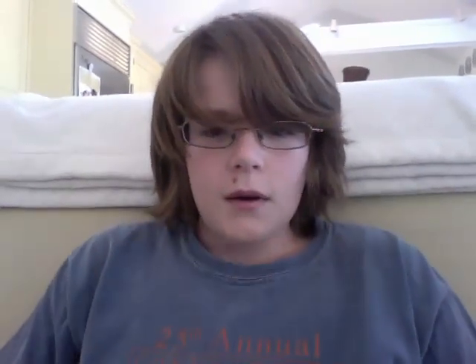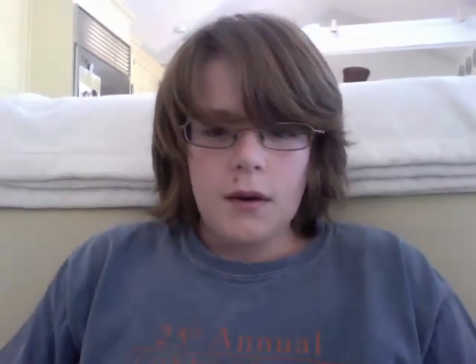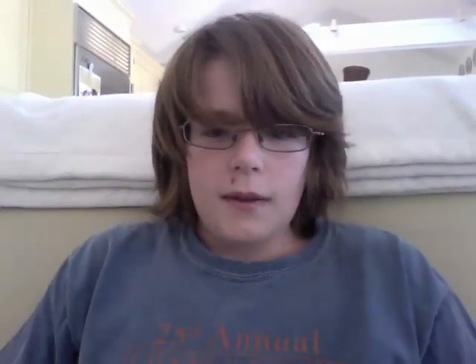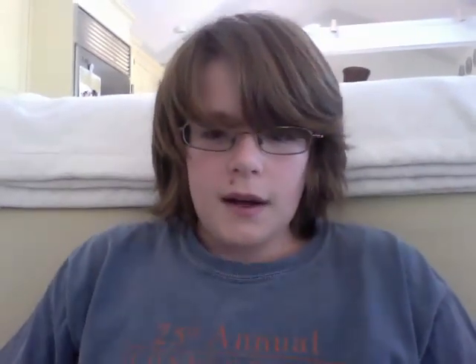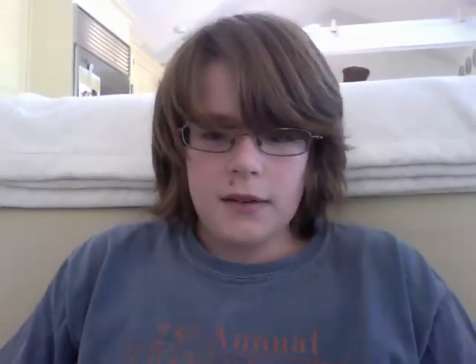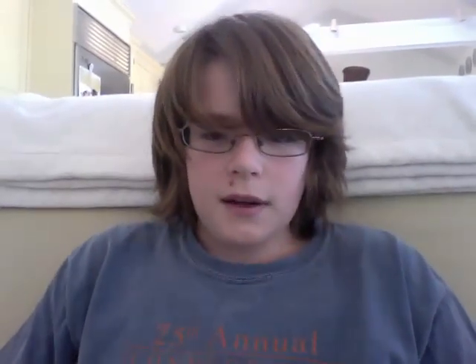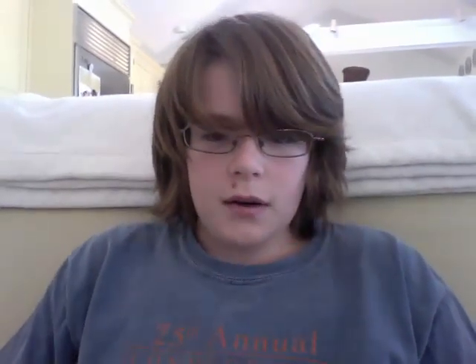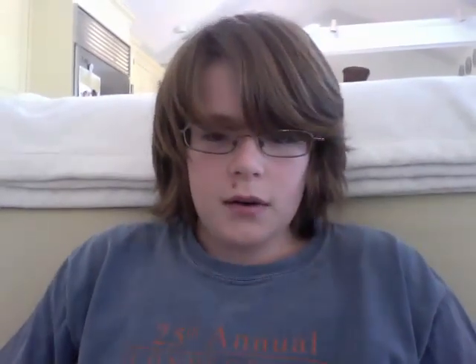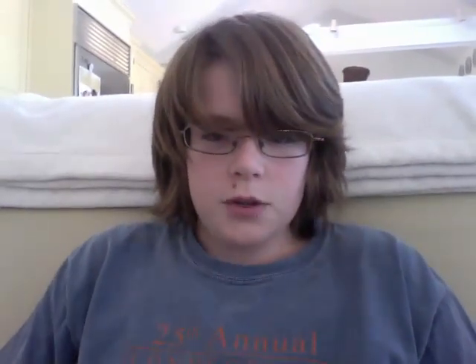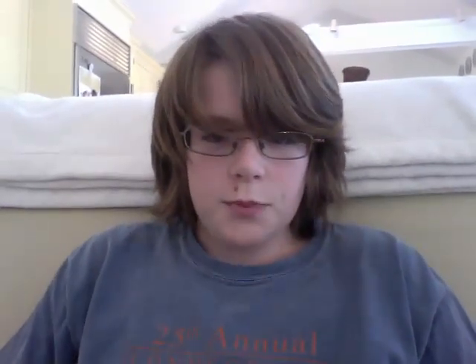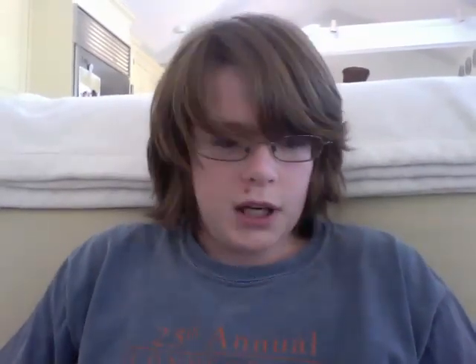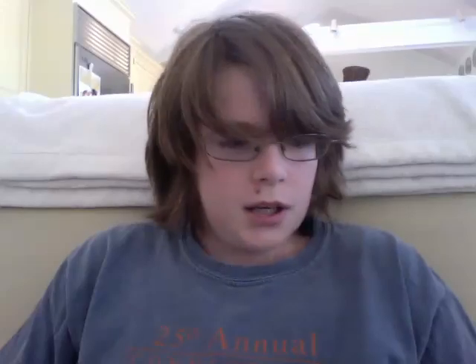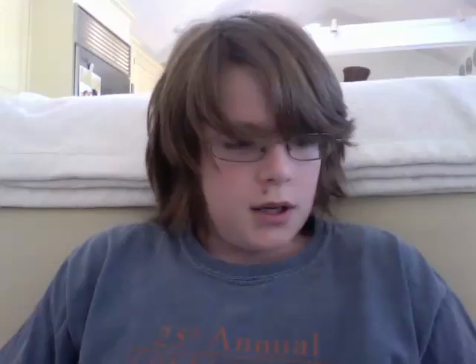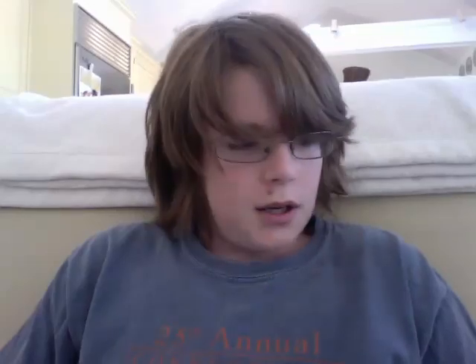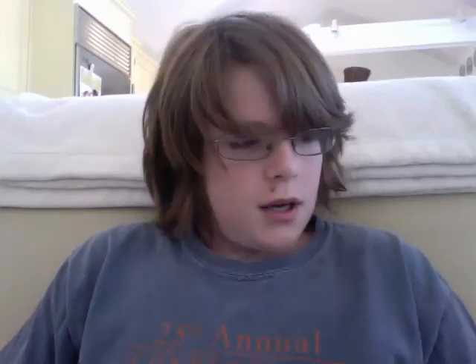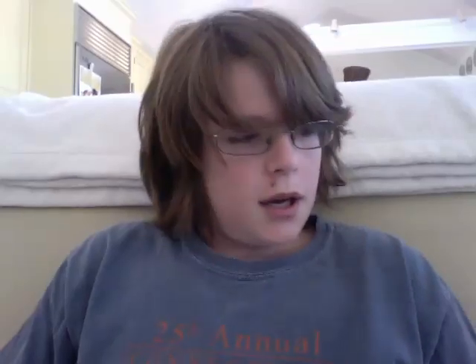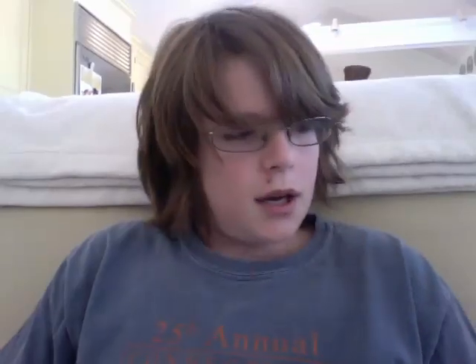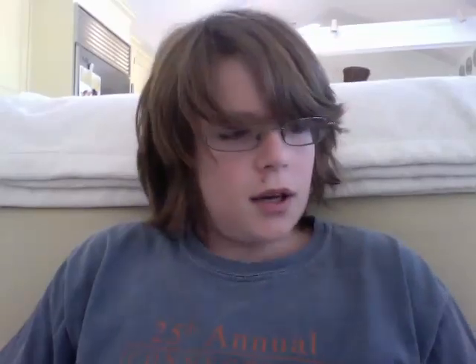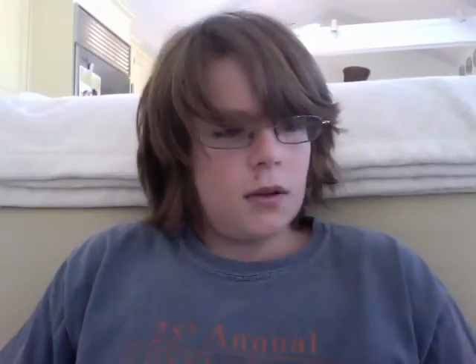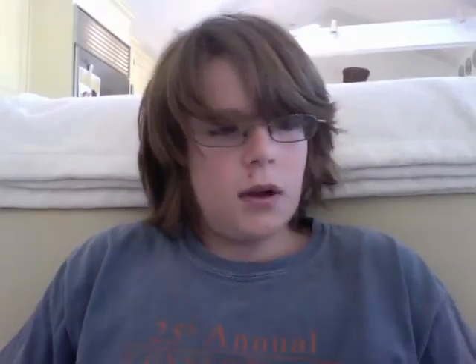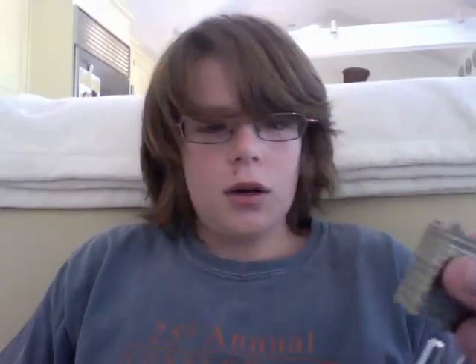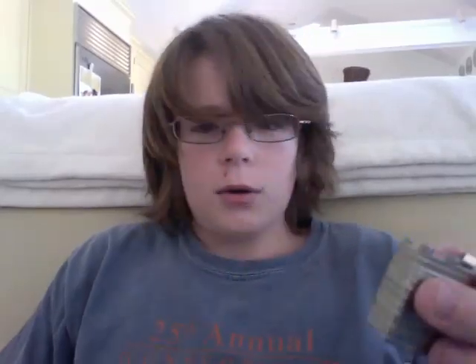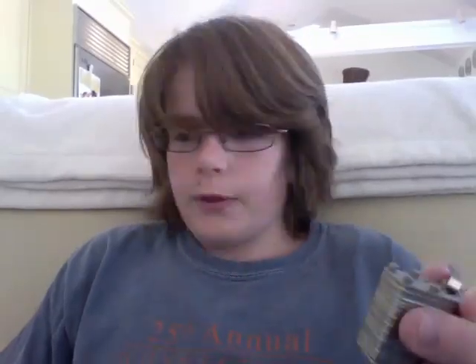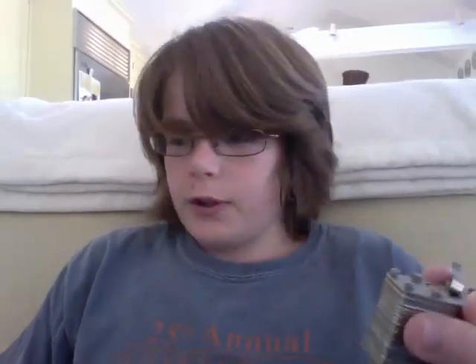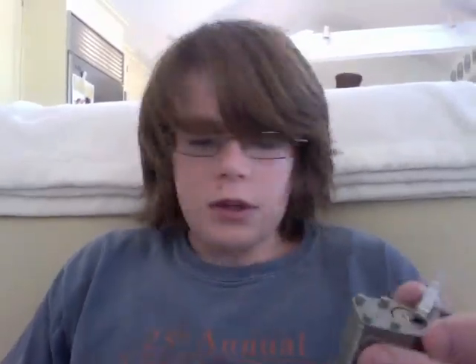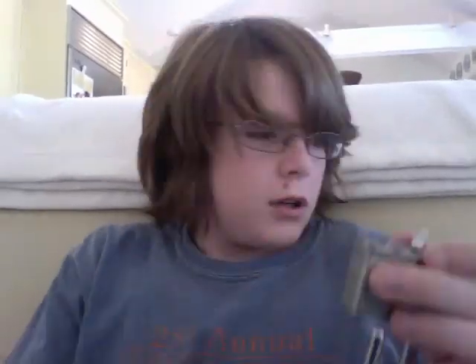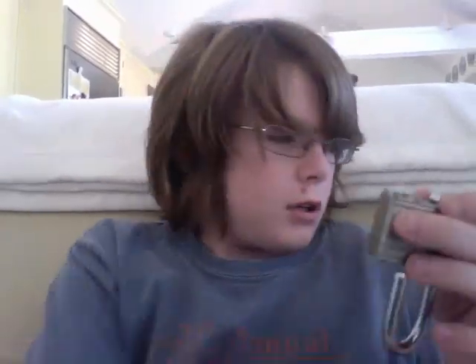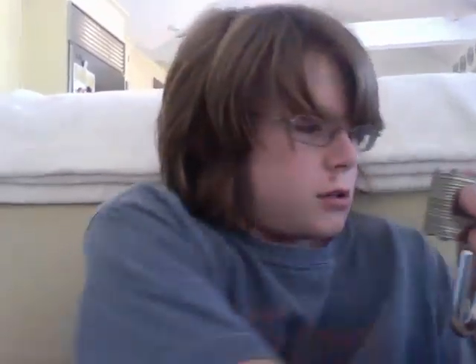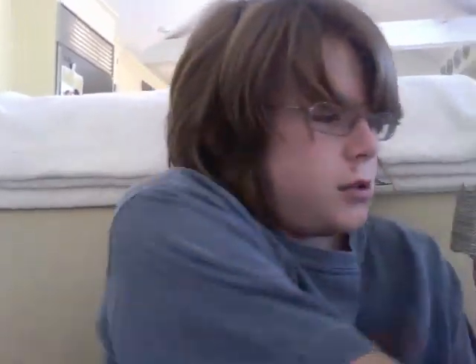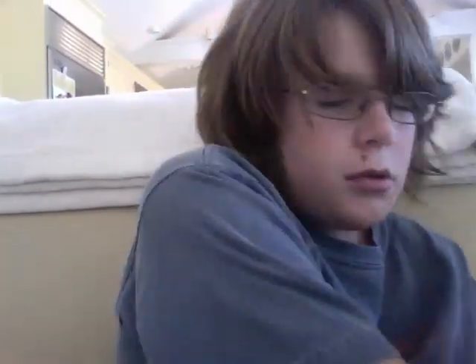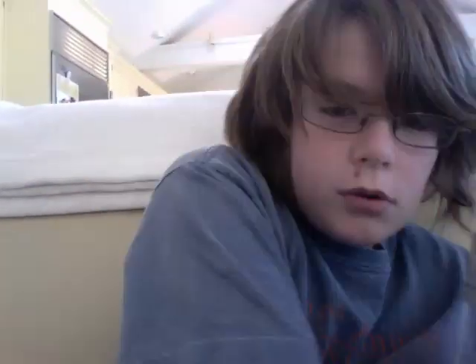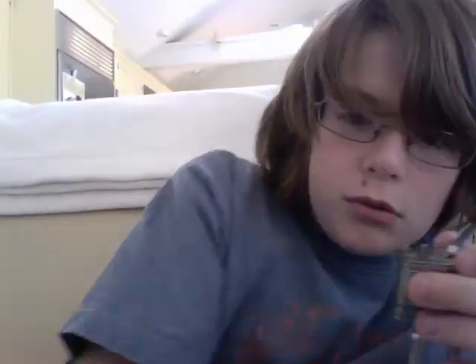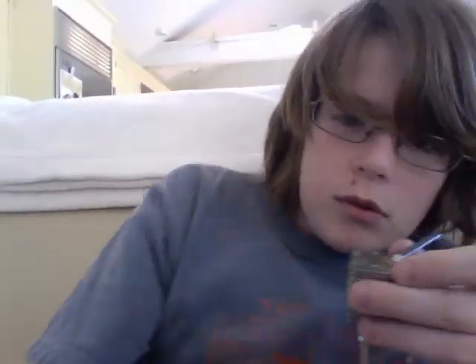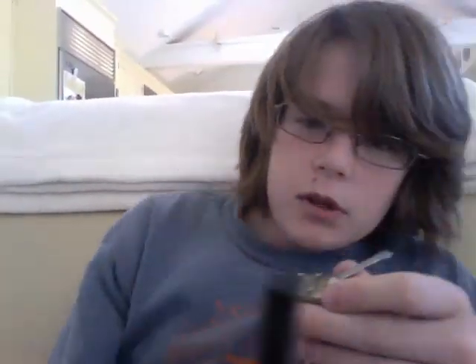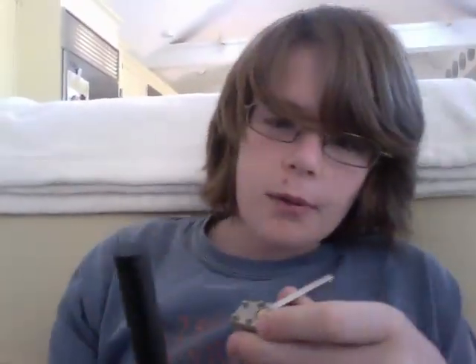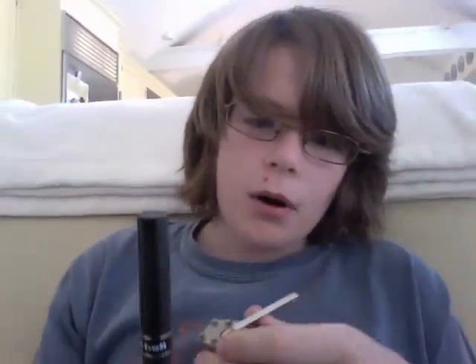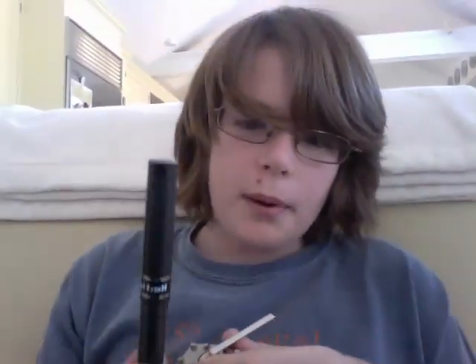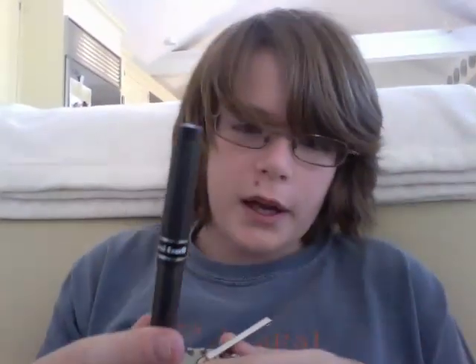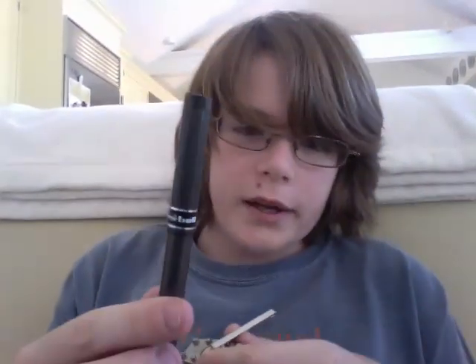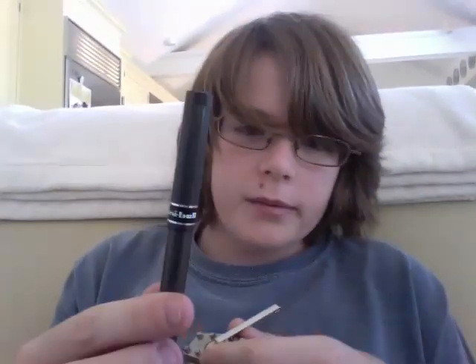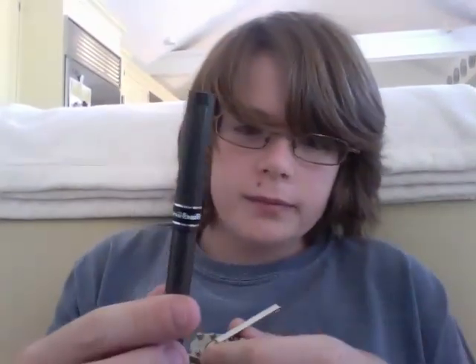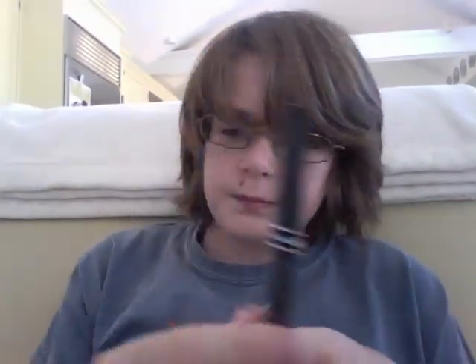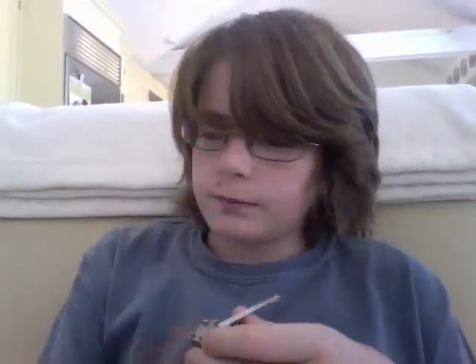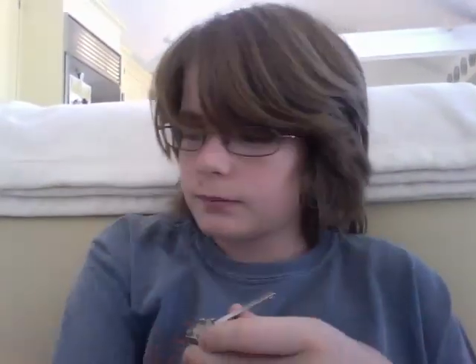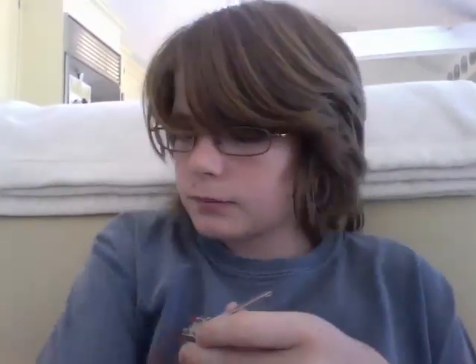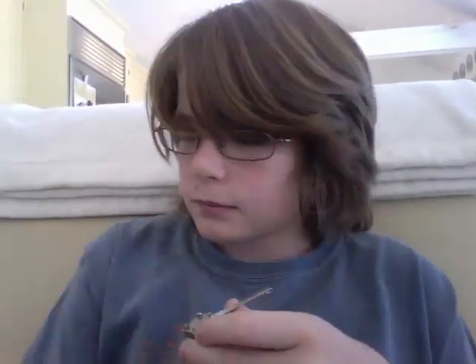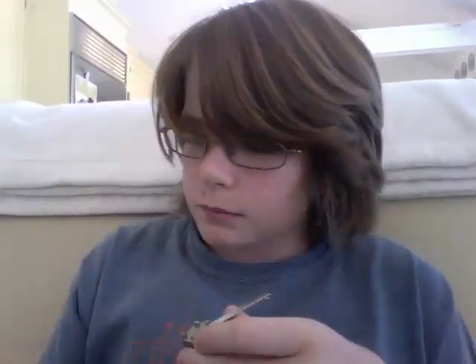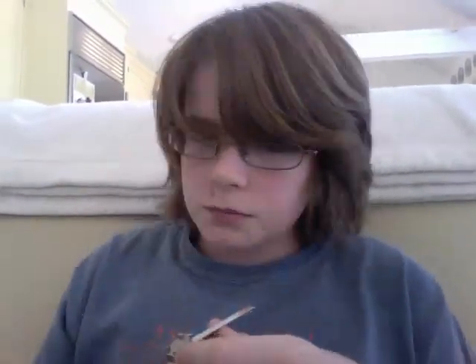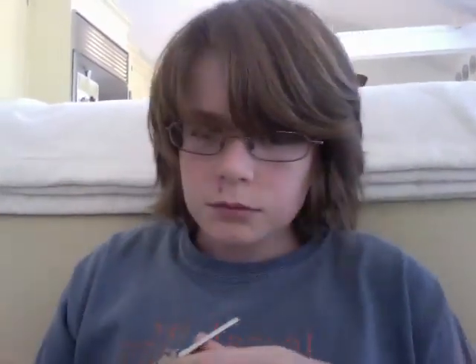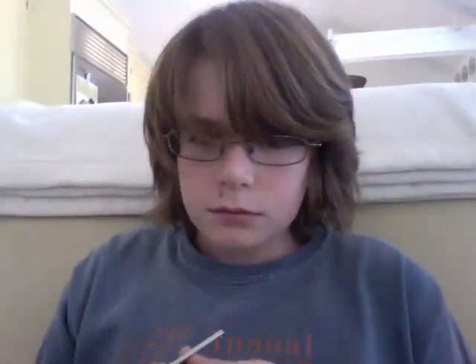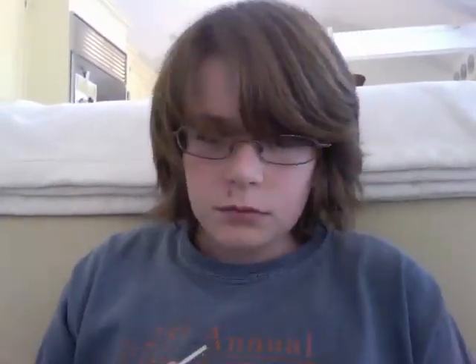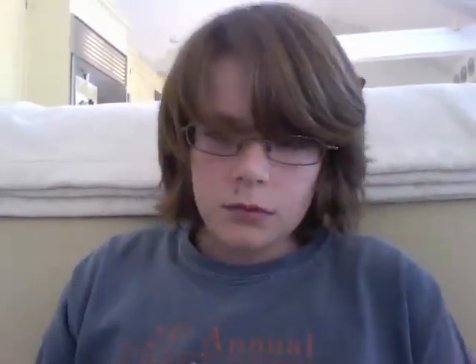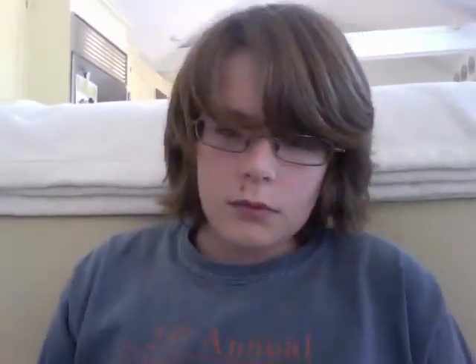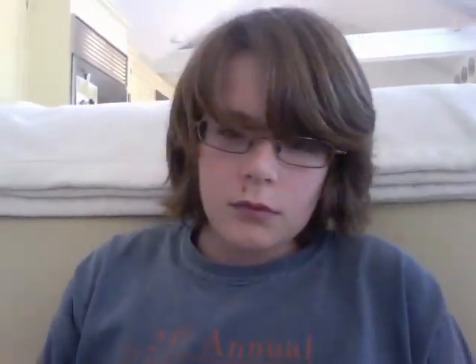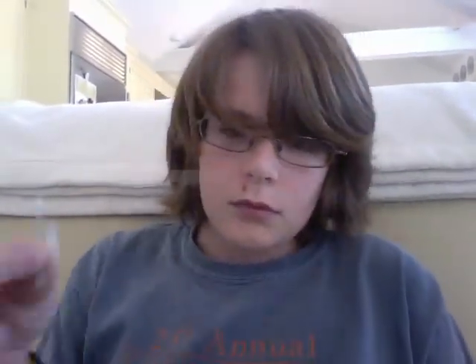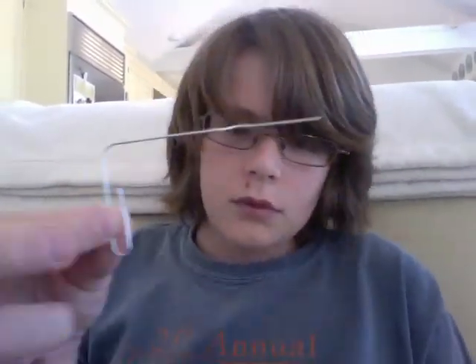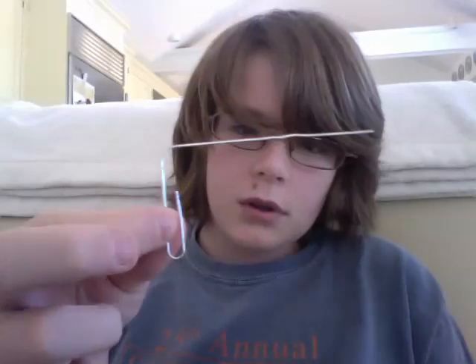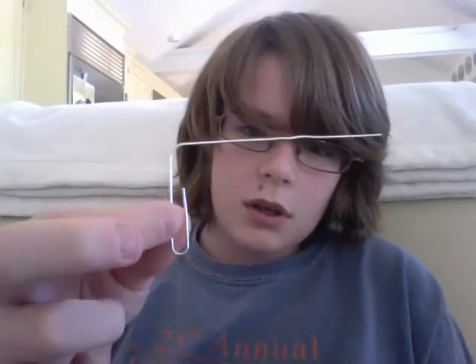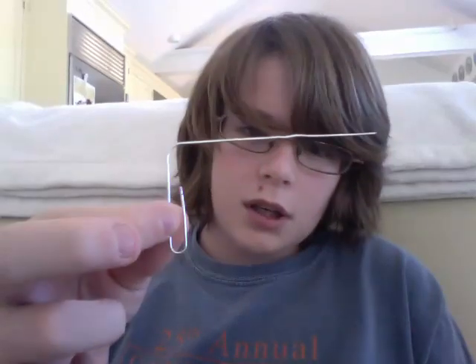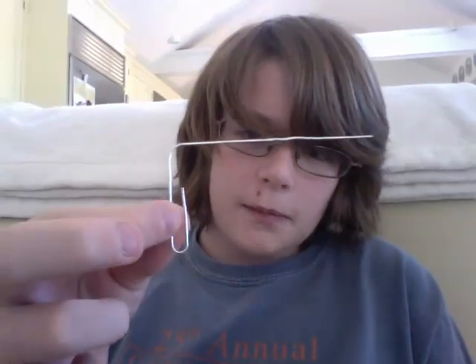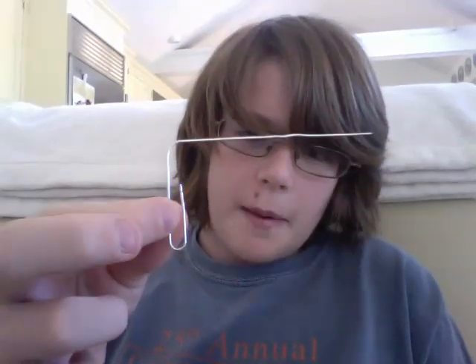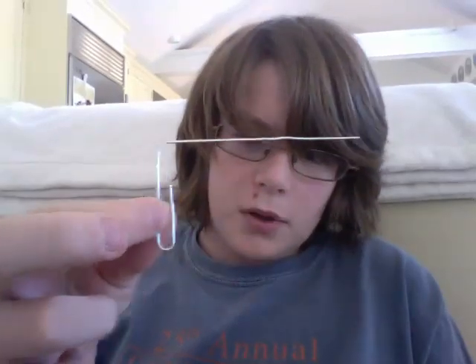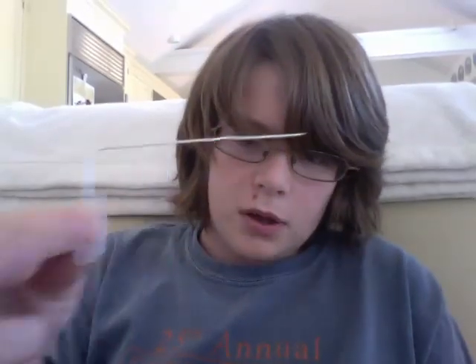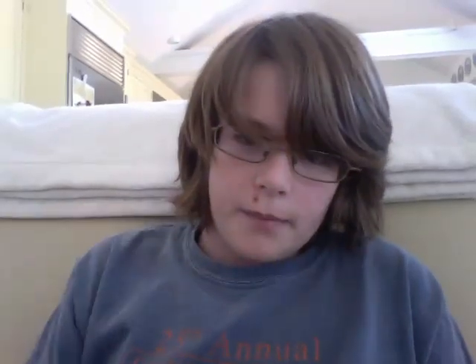That is how to pick a lock with a uniball pen and a paper clip.